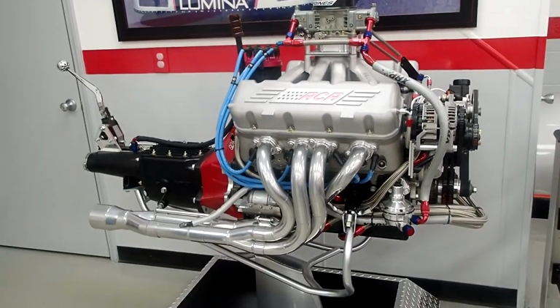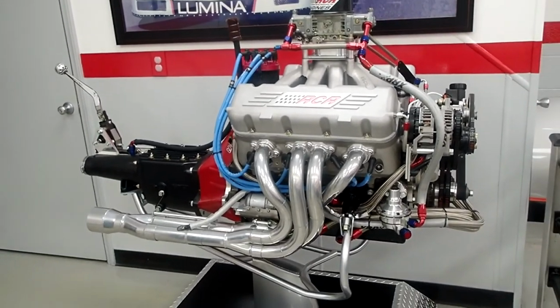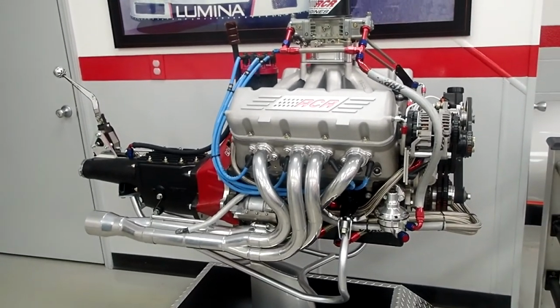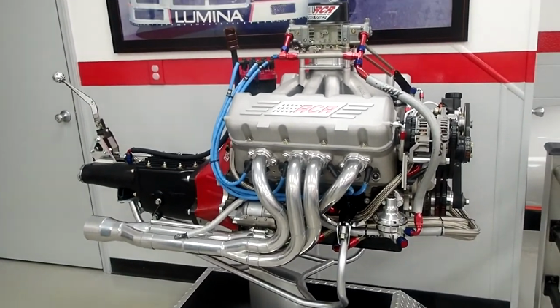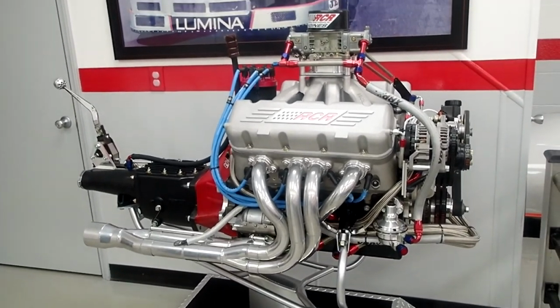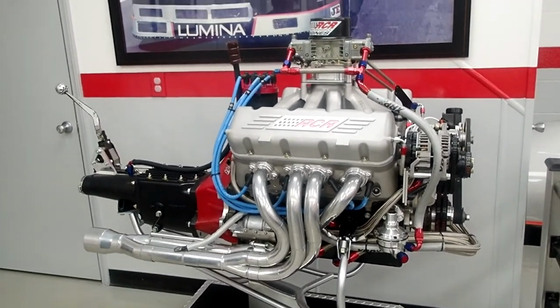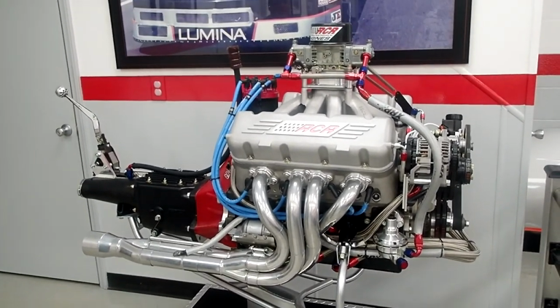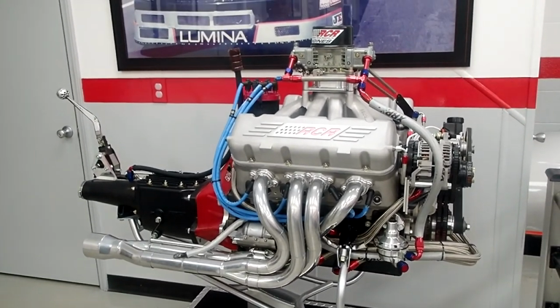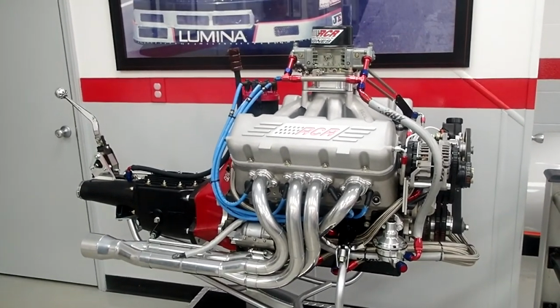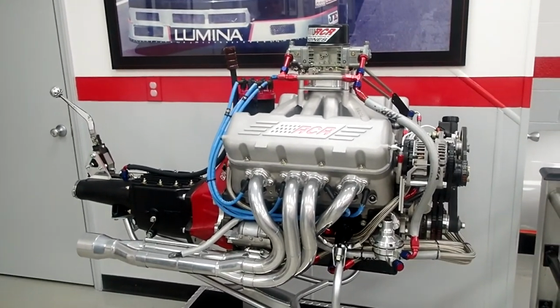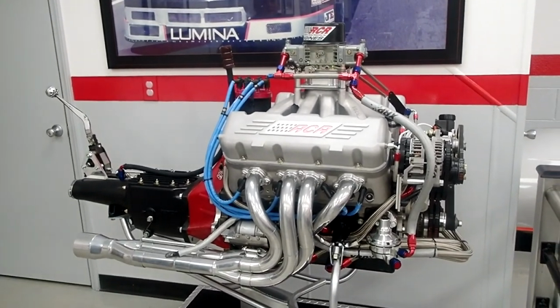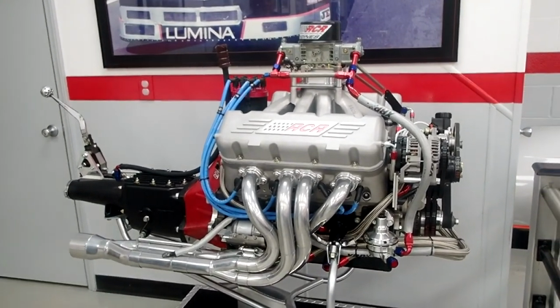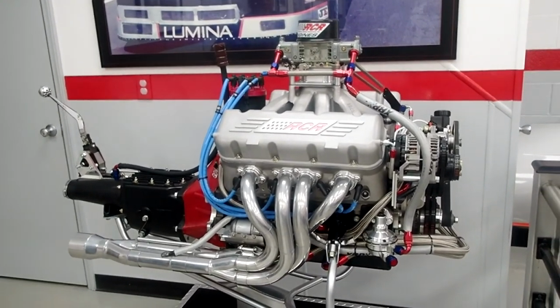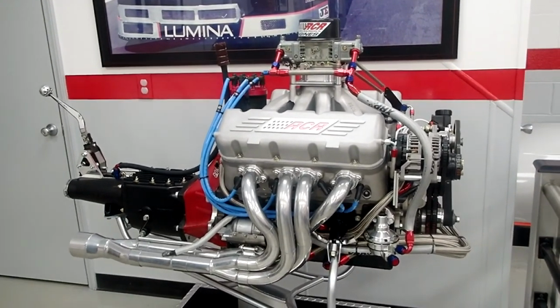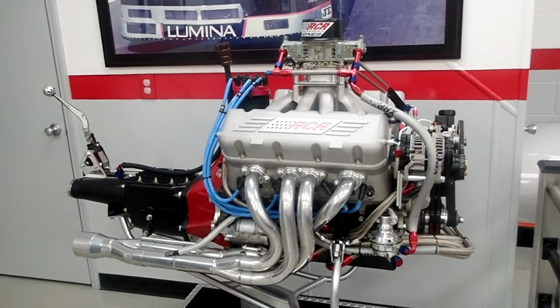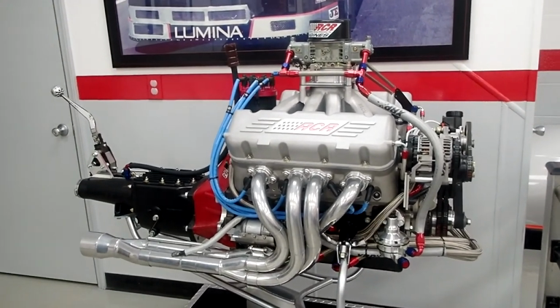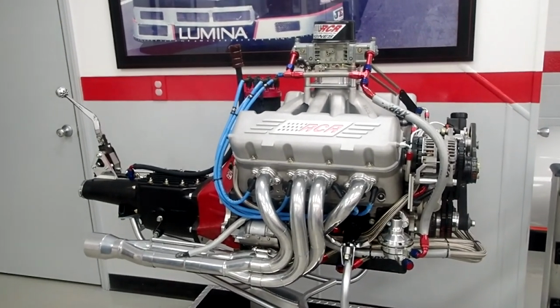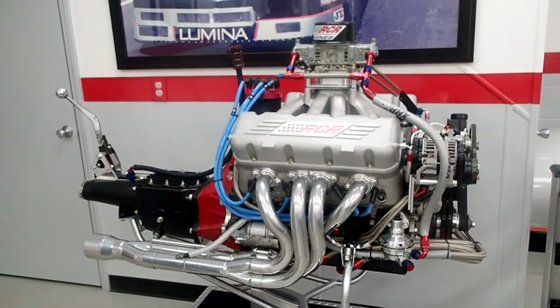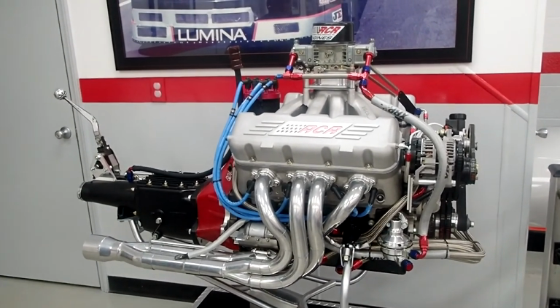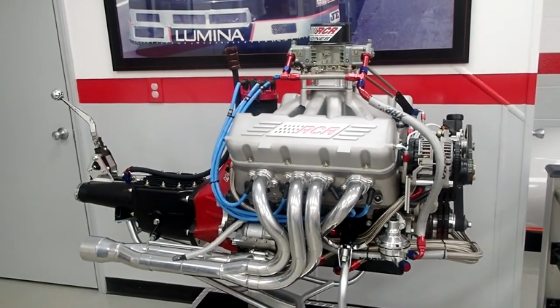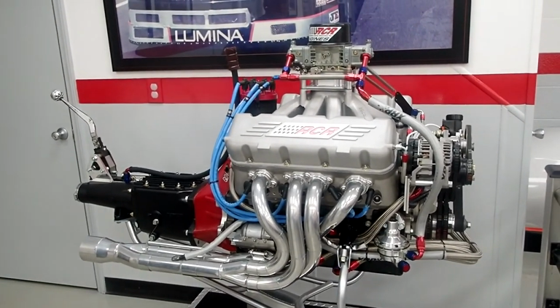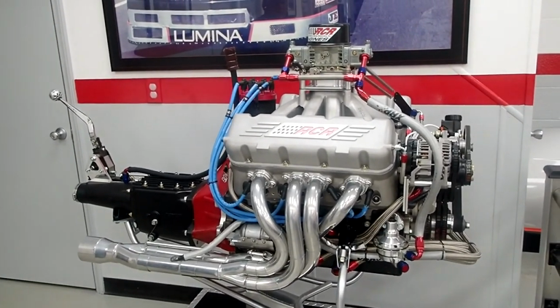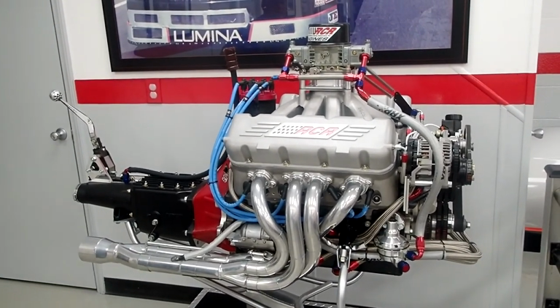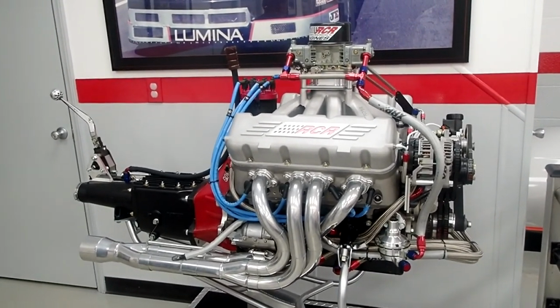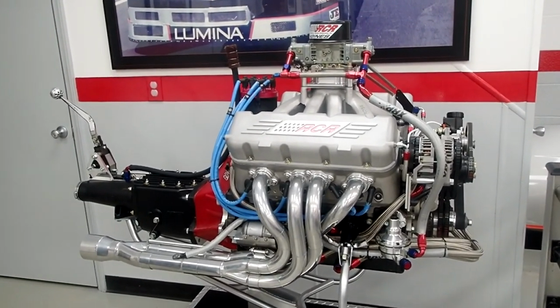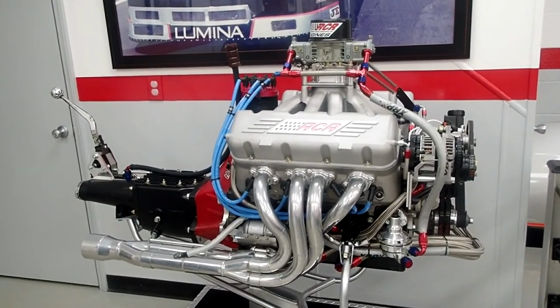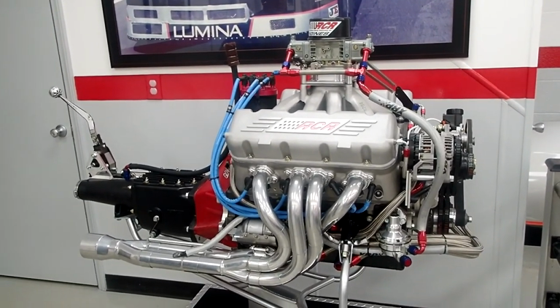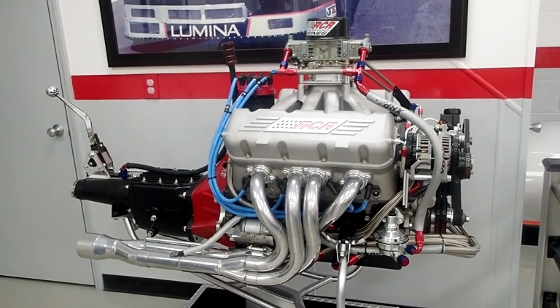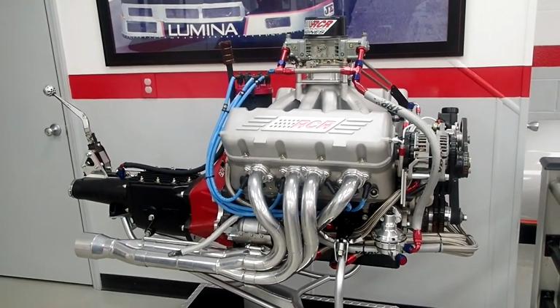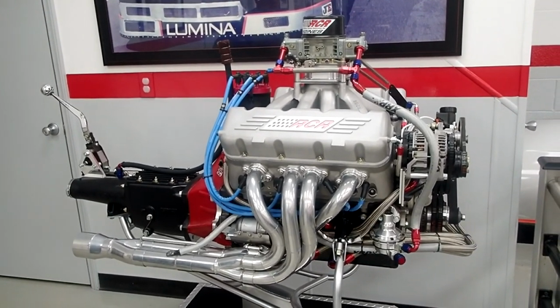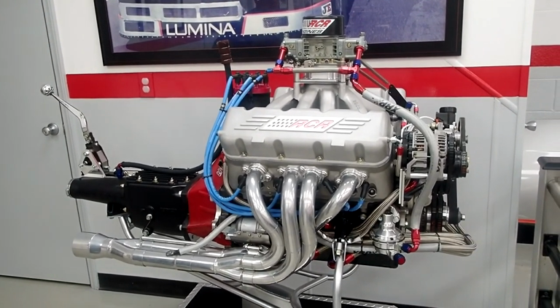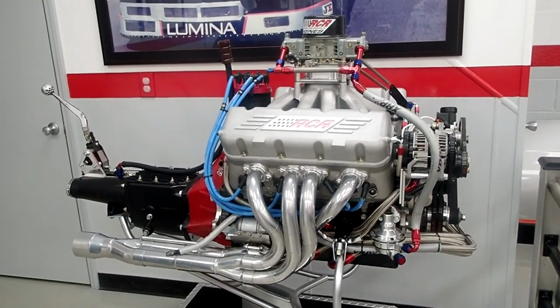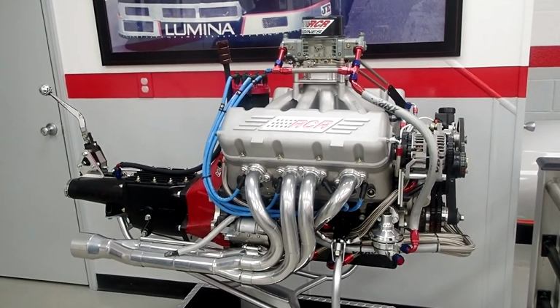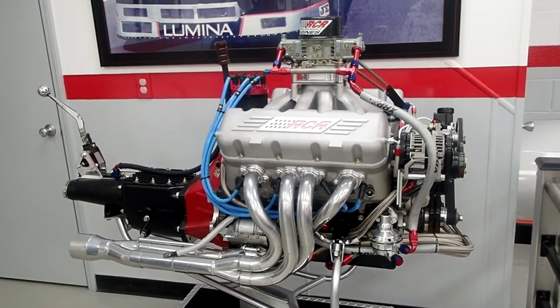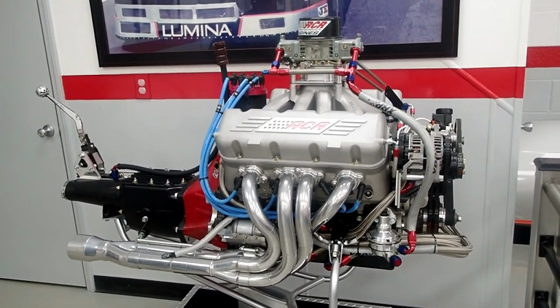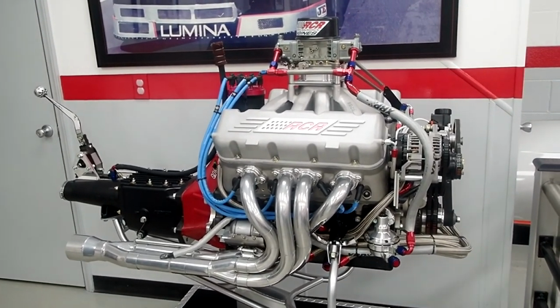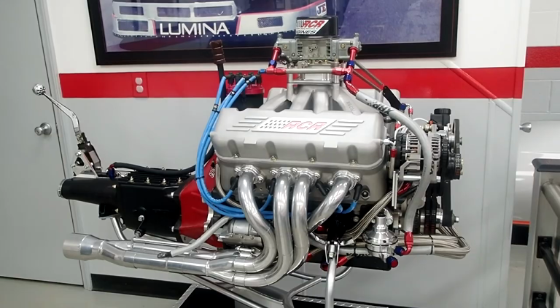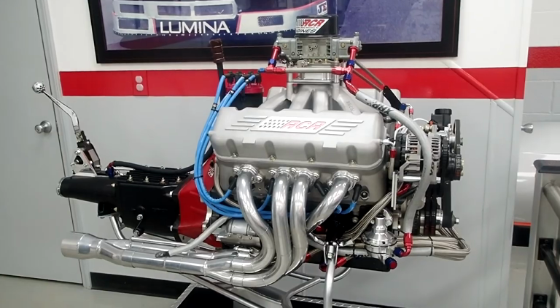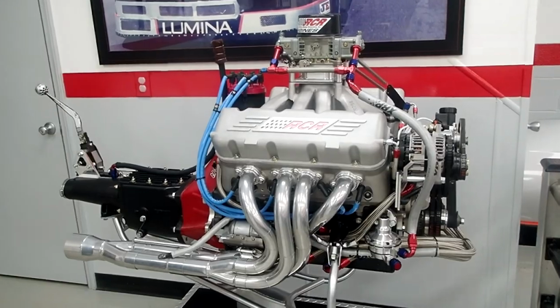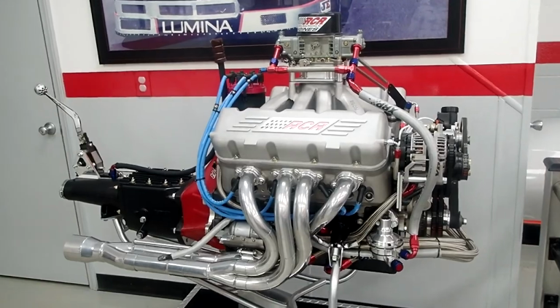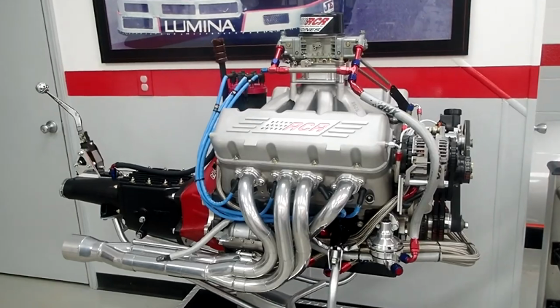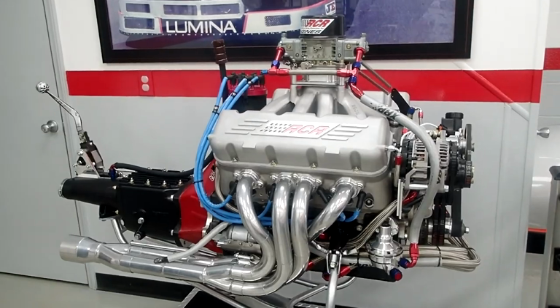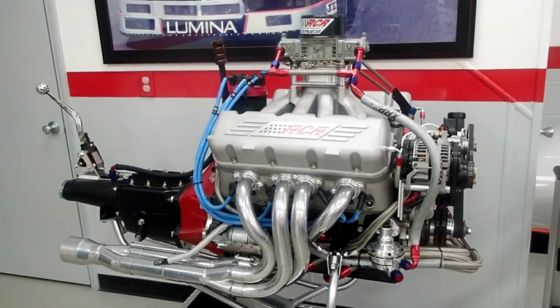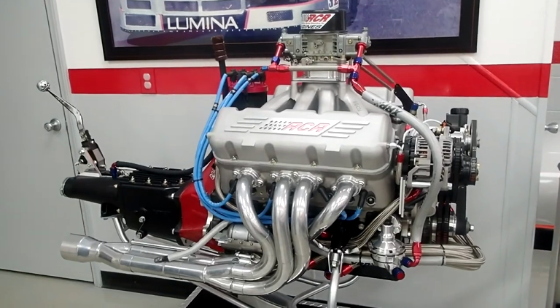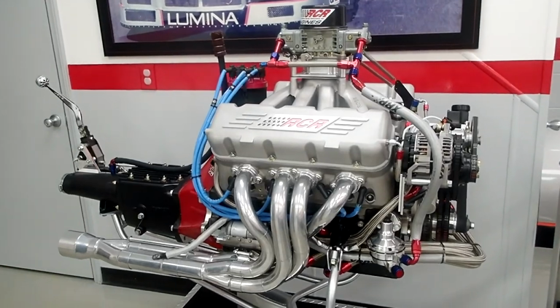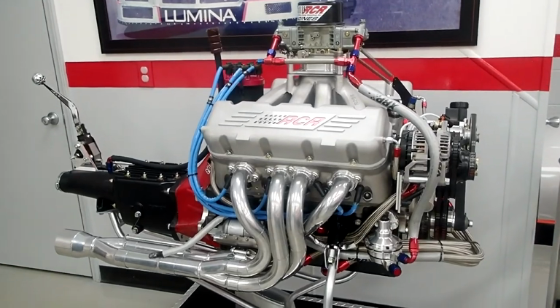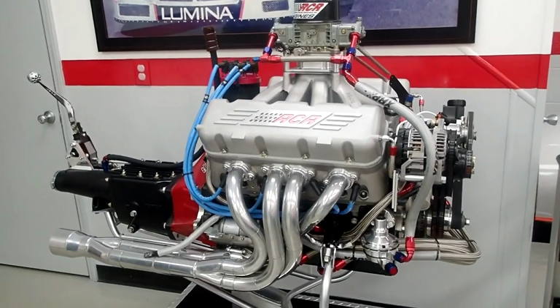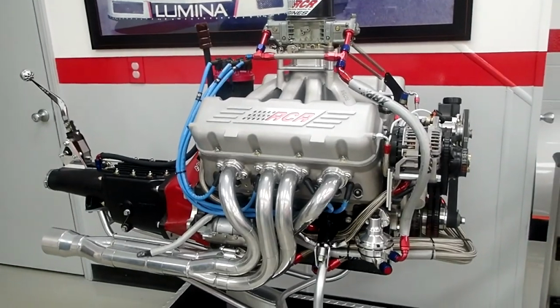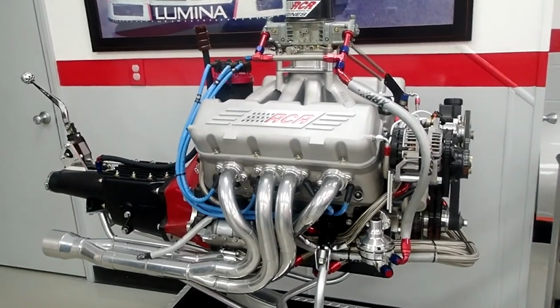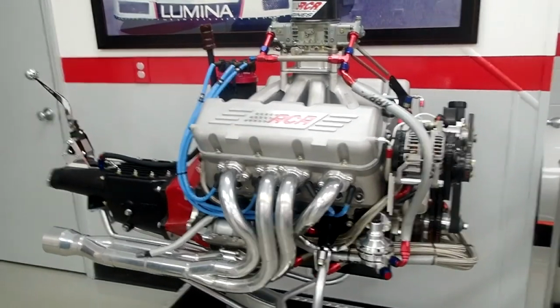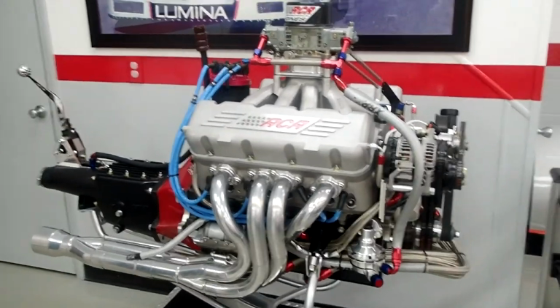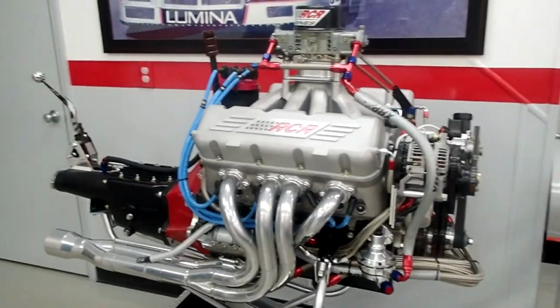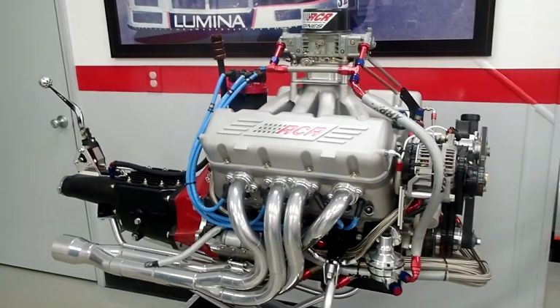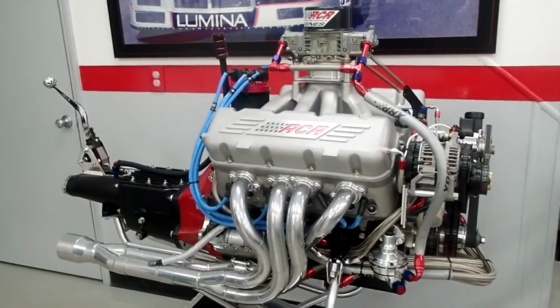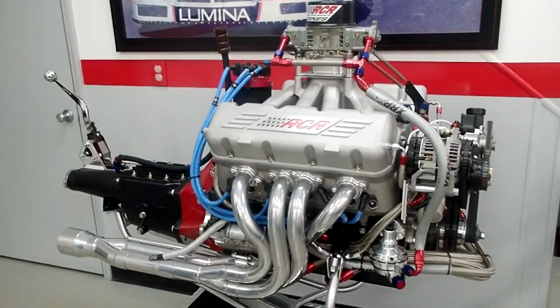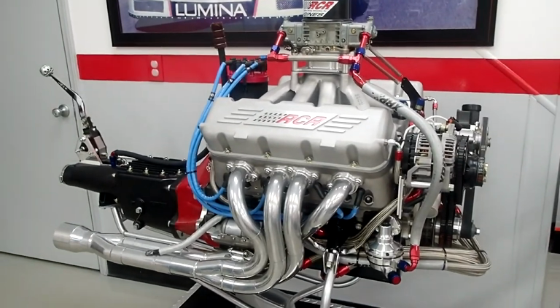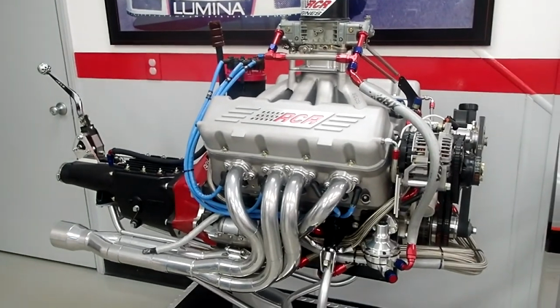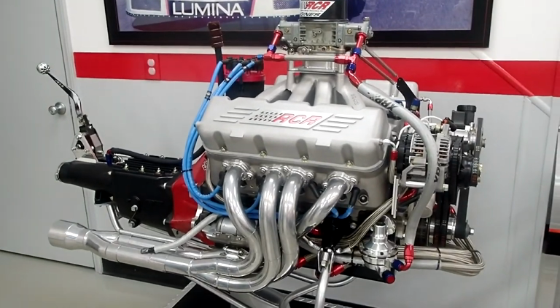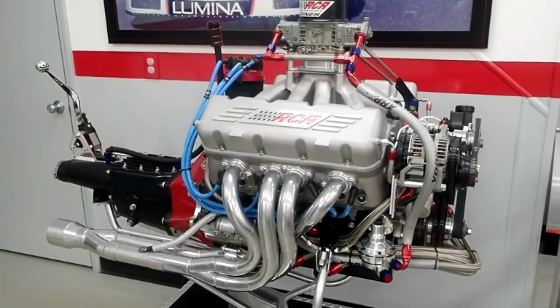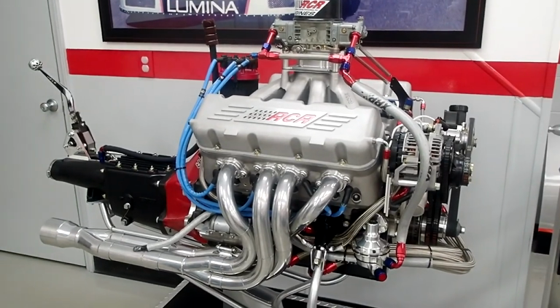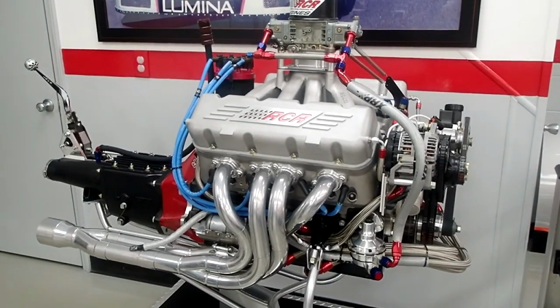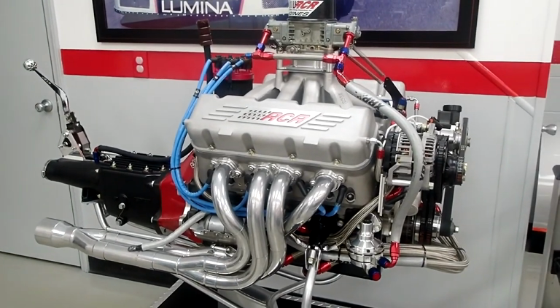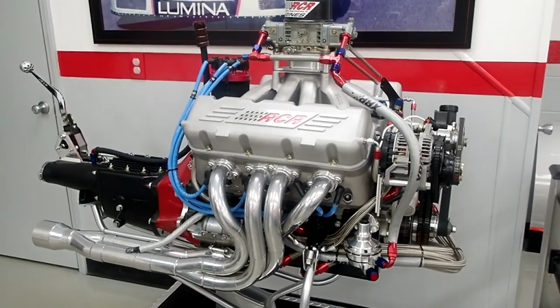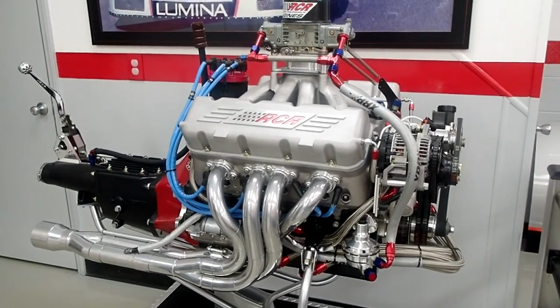It was 7,800 horsepower depending on the tune. Nice stuff.